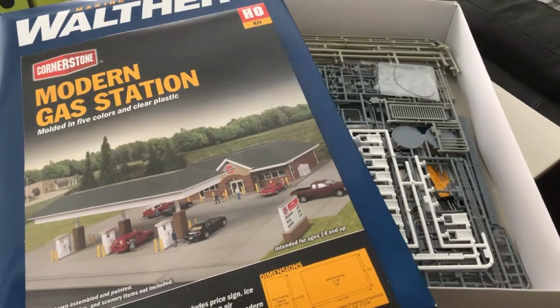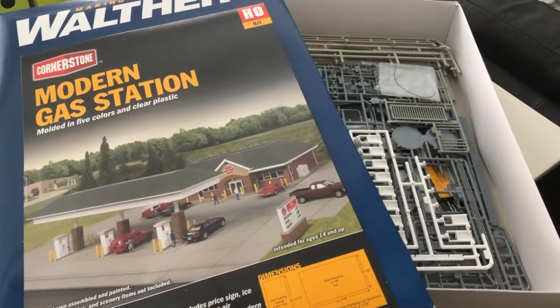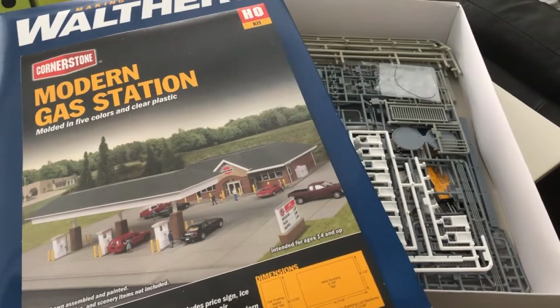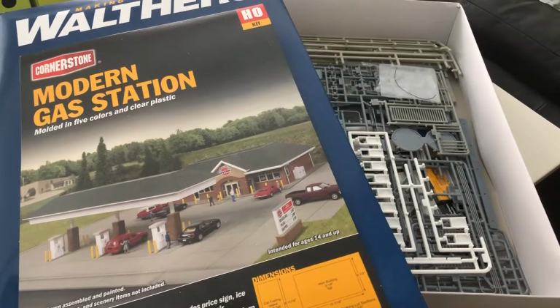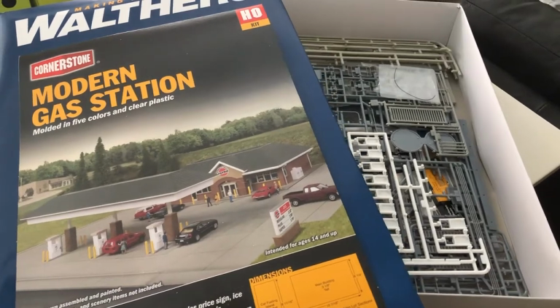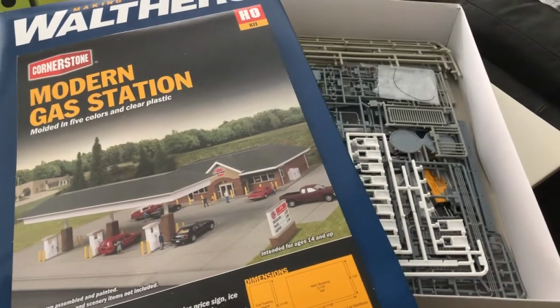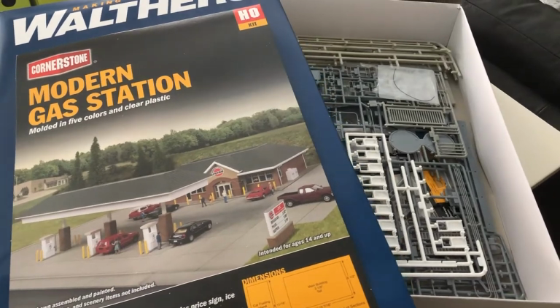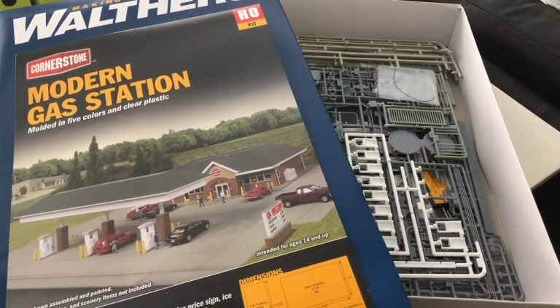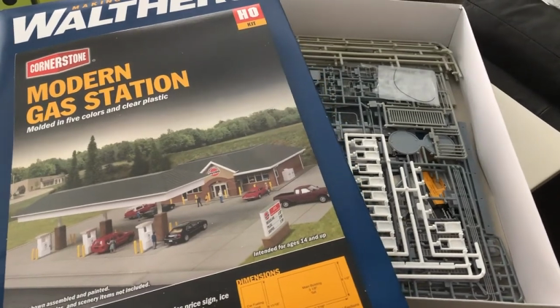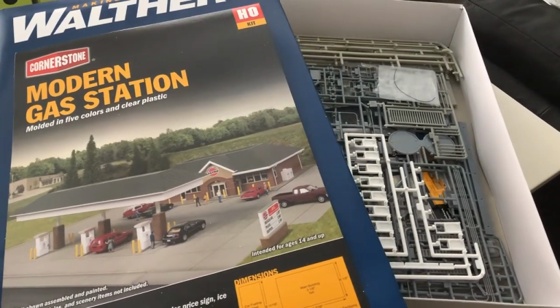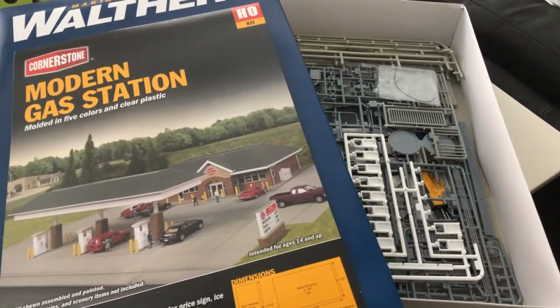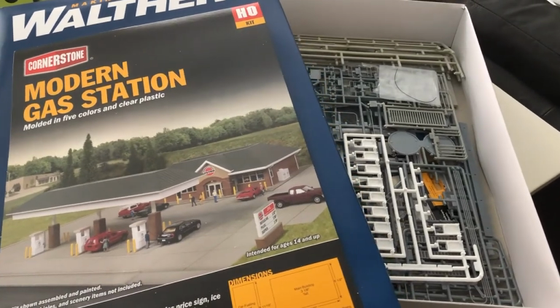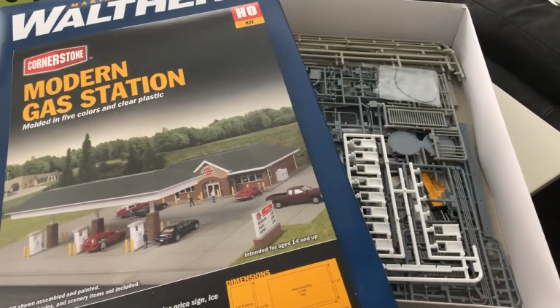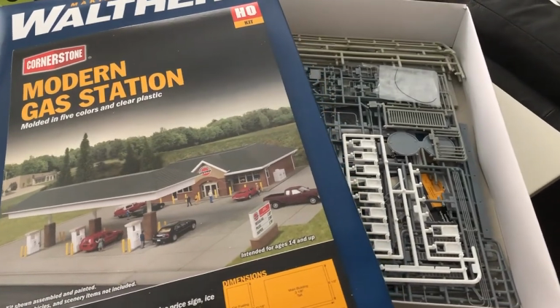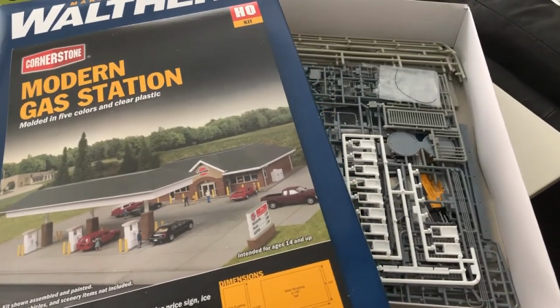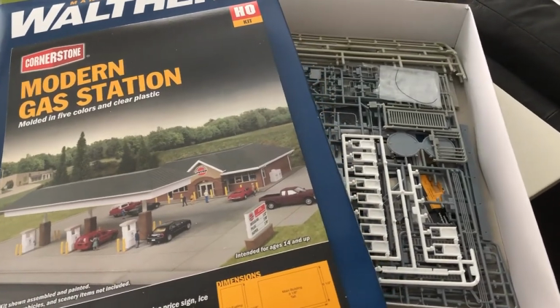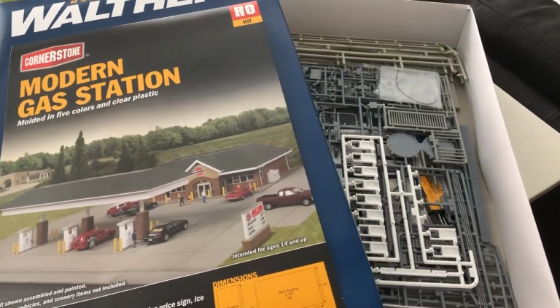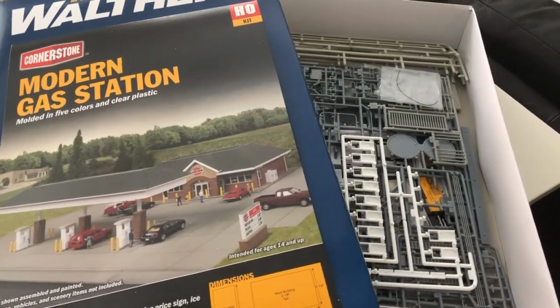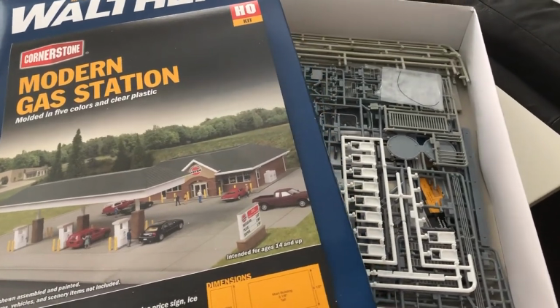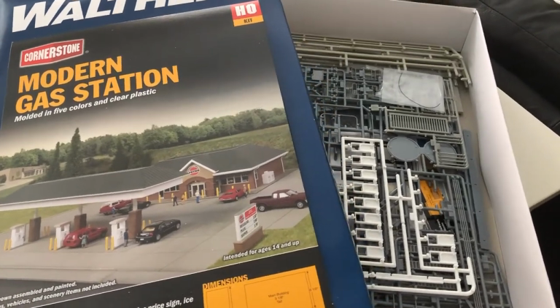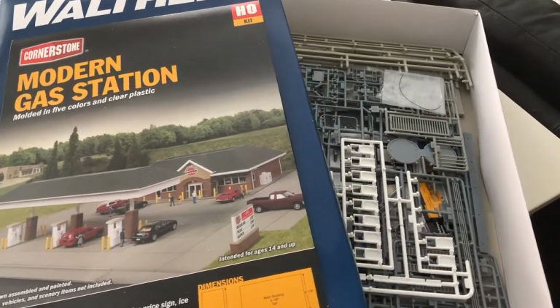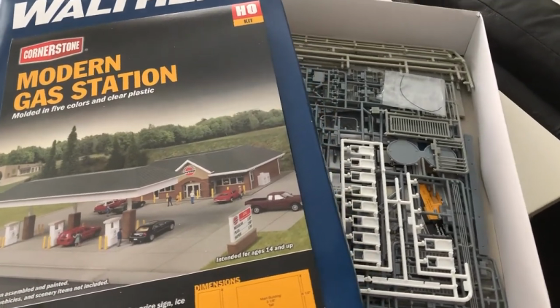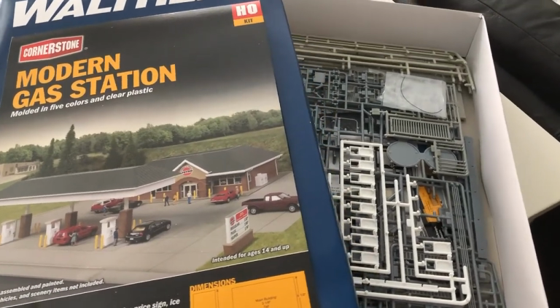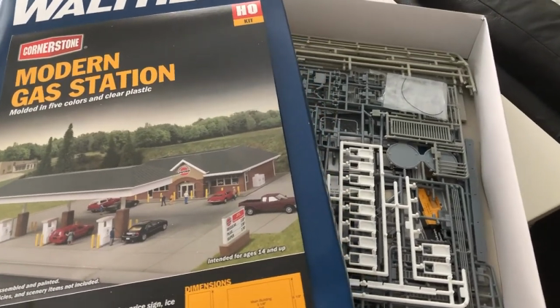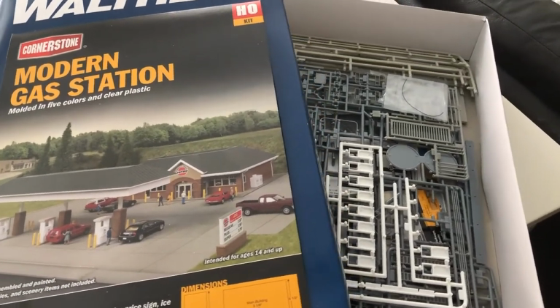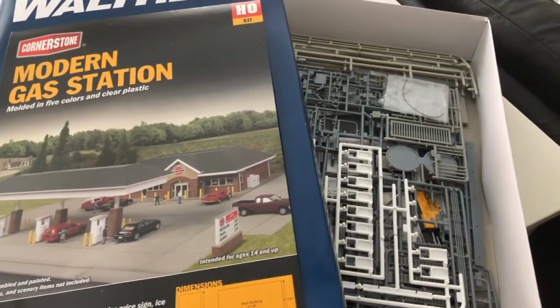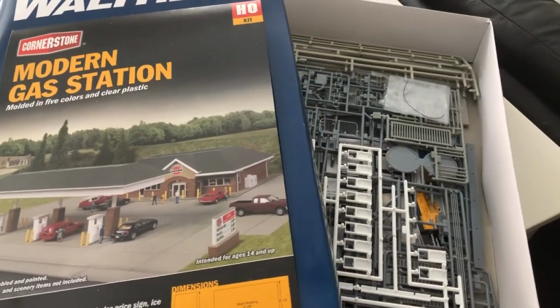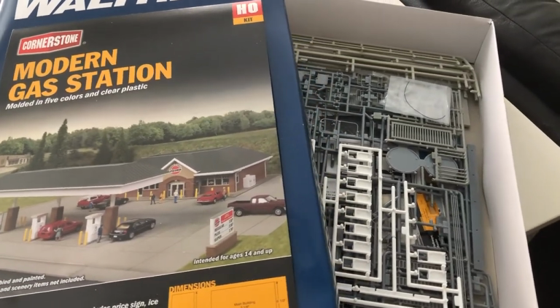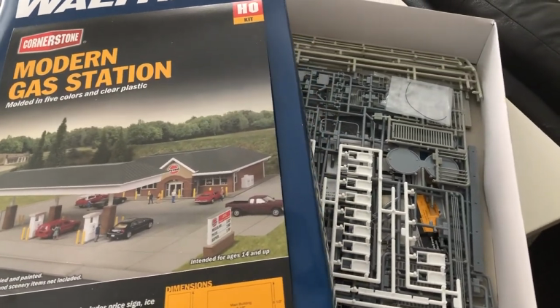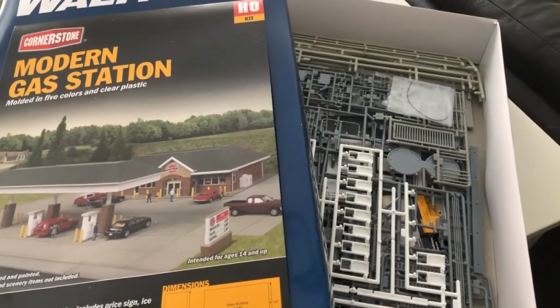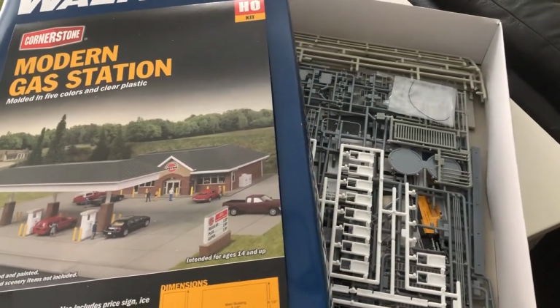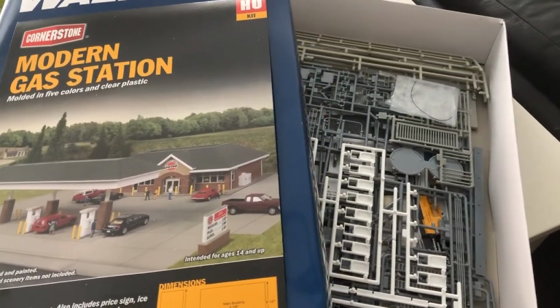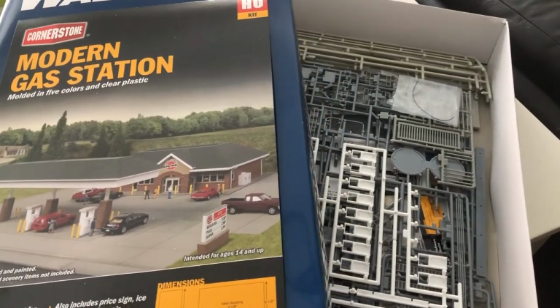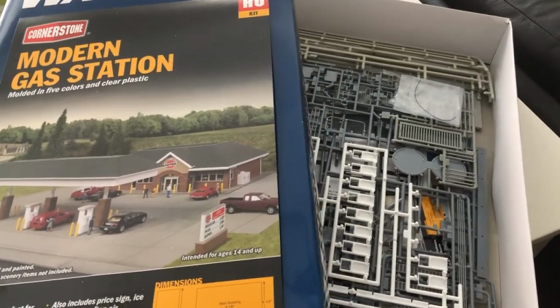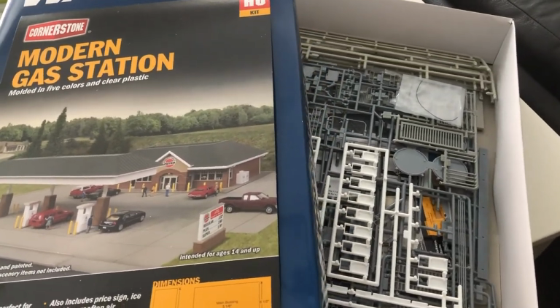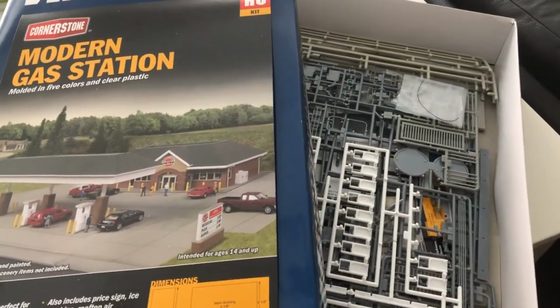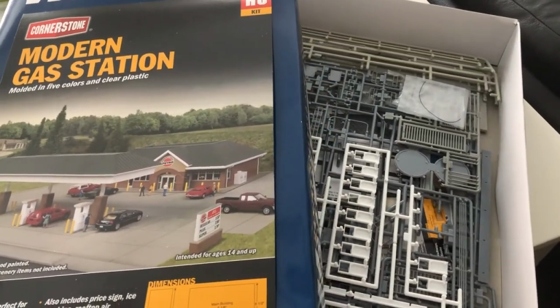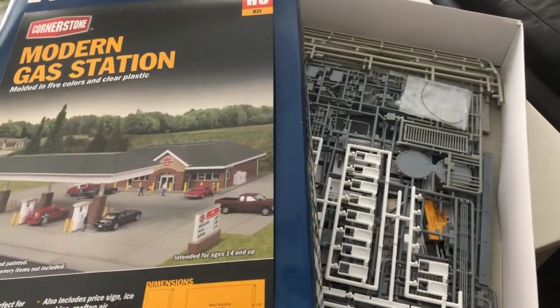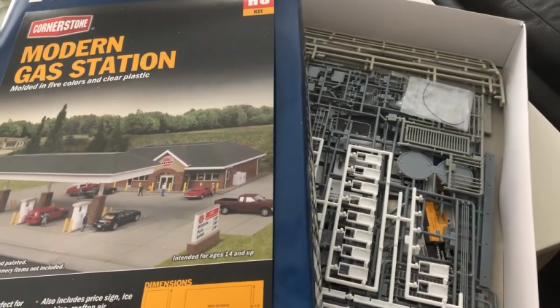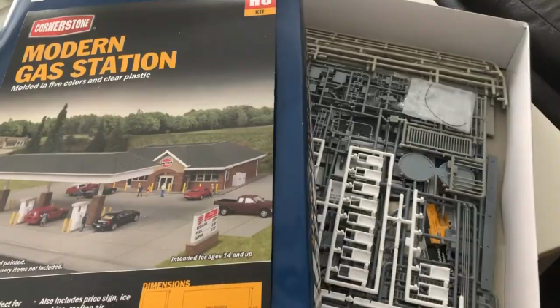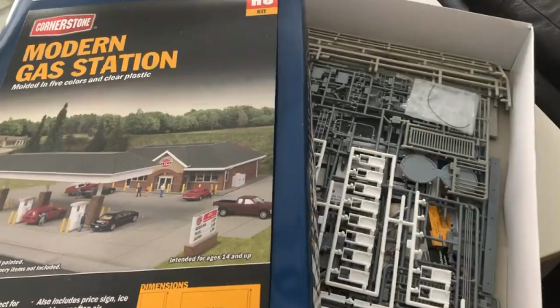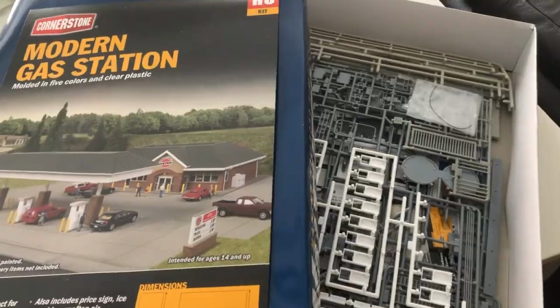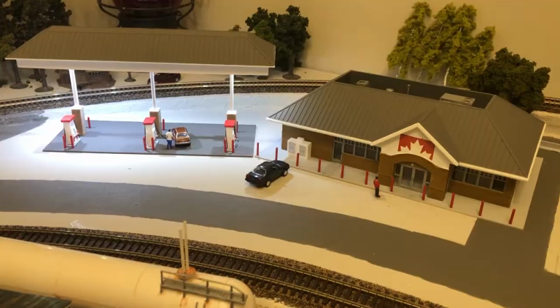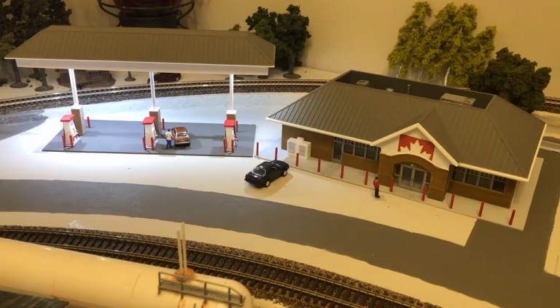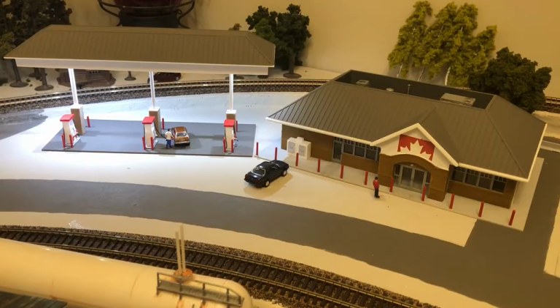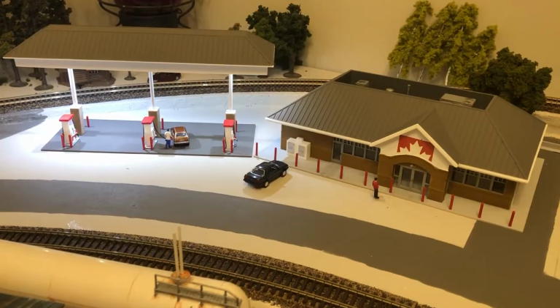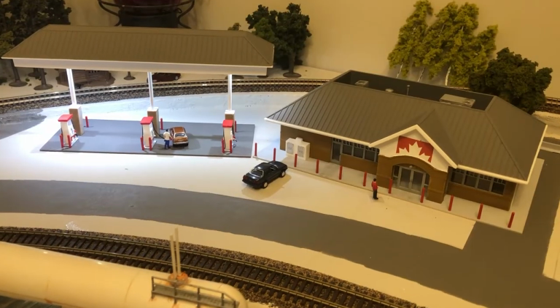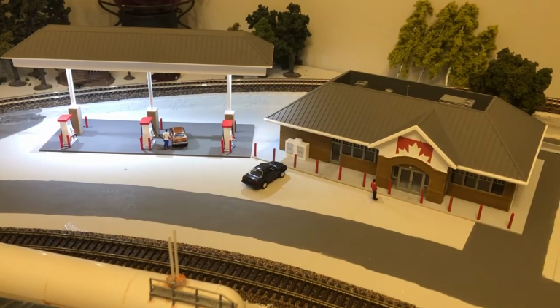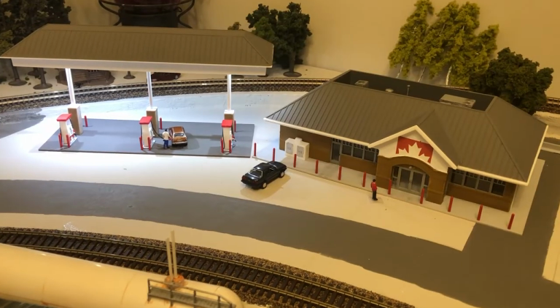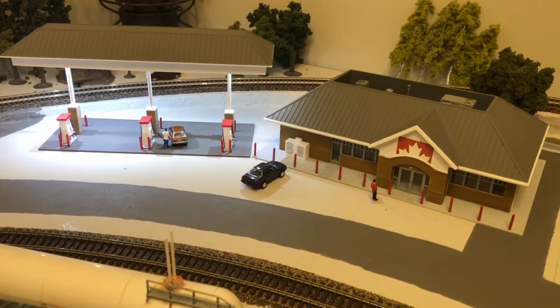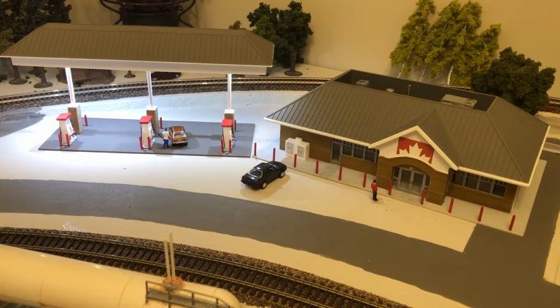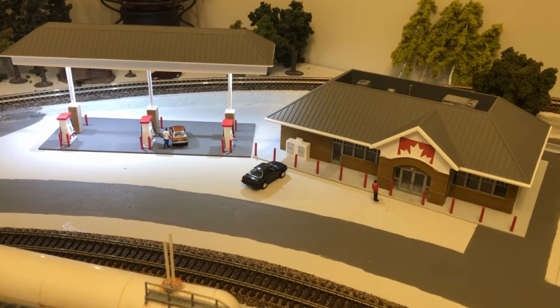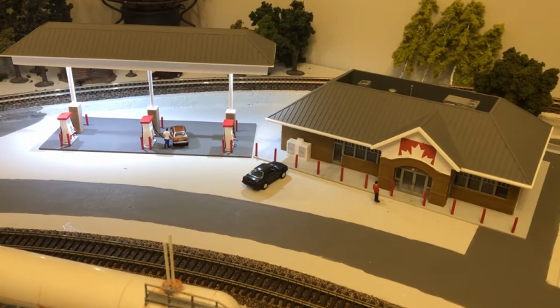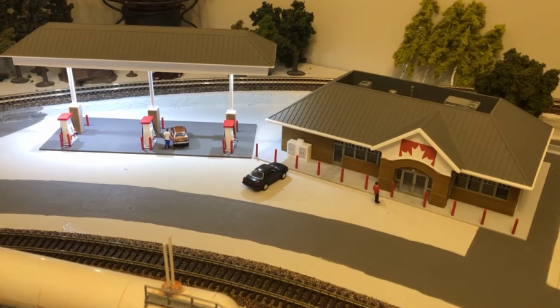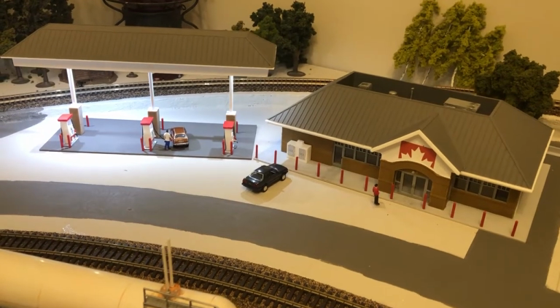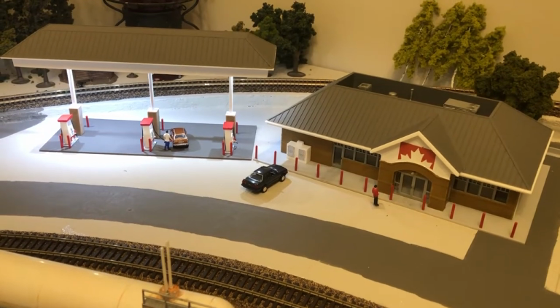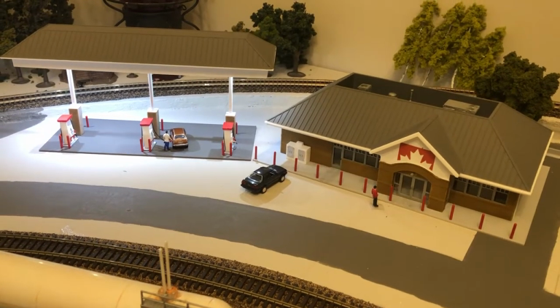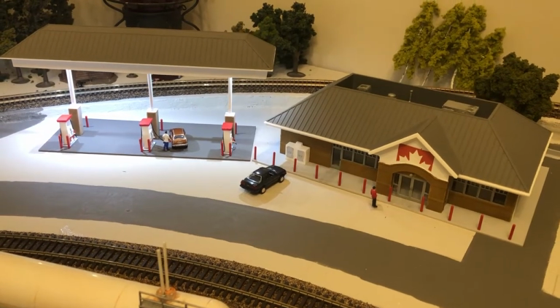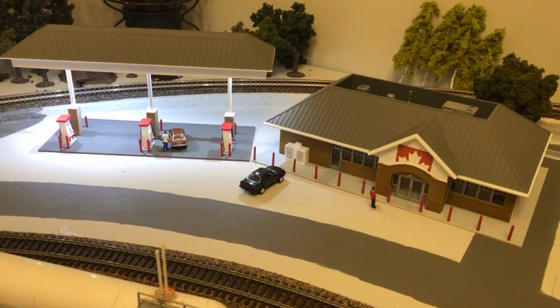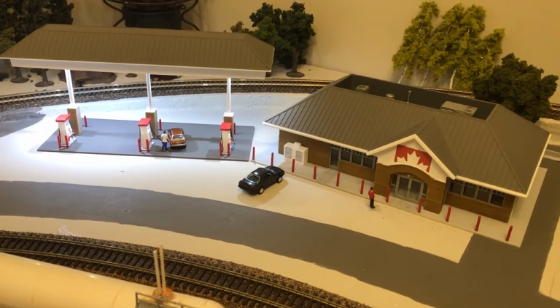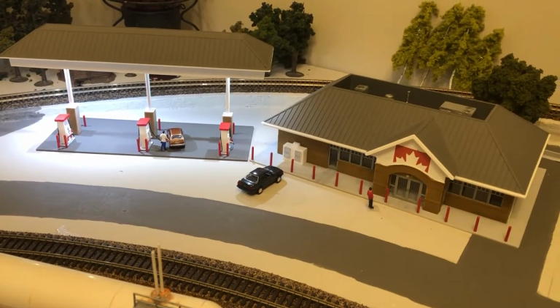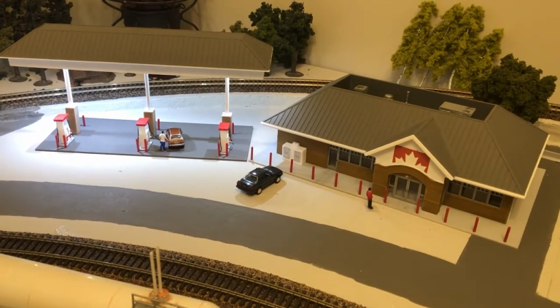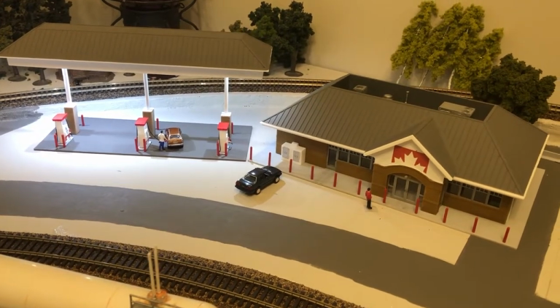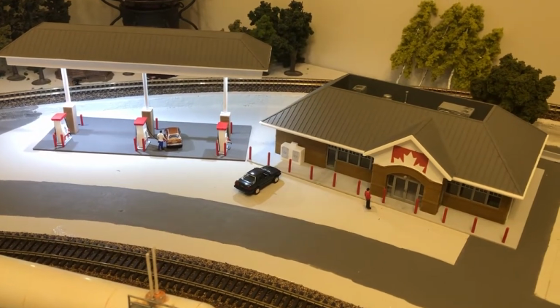Hey everyone! In this video, I'm going to show you how I turn this blue box of plastic parts into this modern lit up gas station. So don't go anywhere.